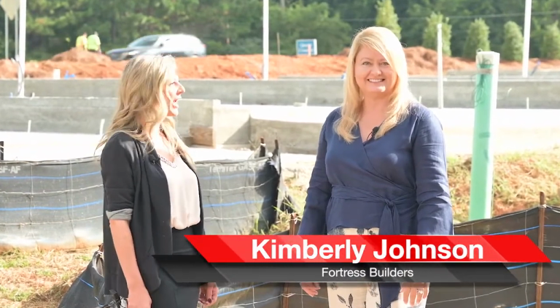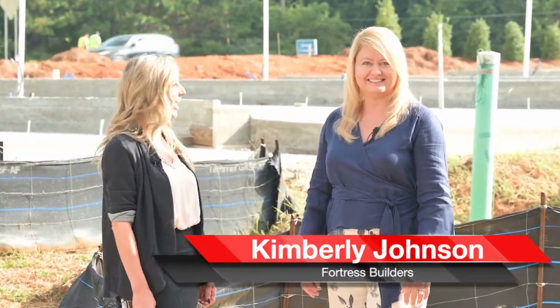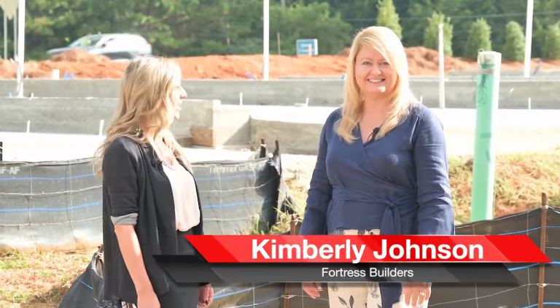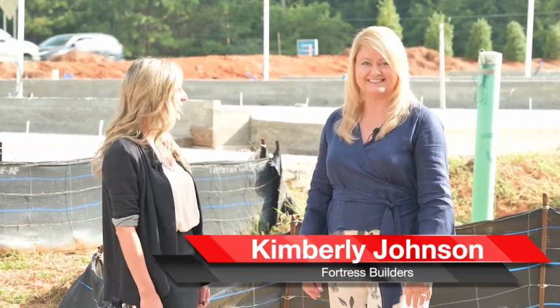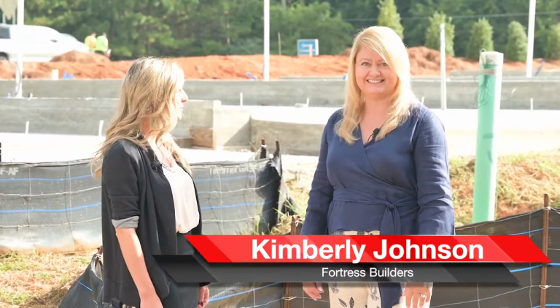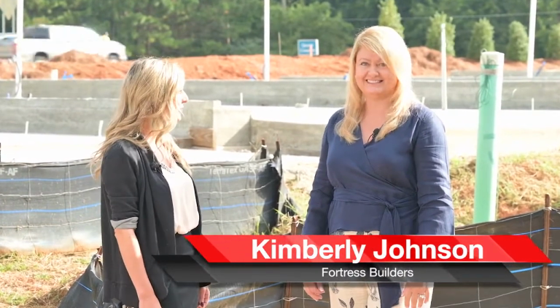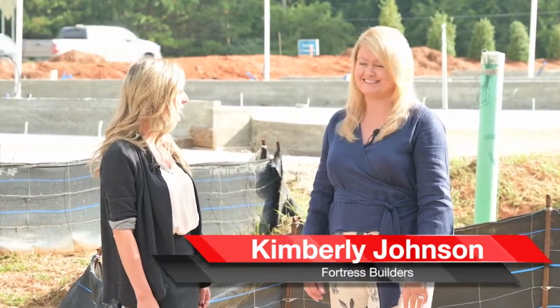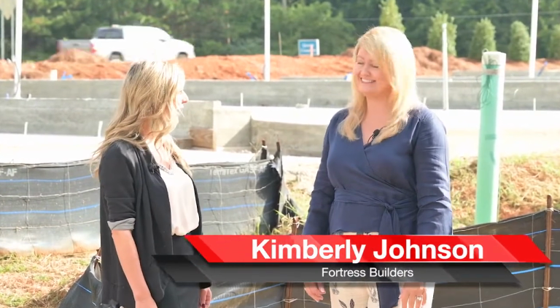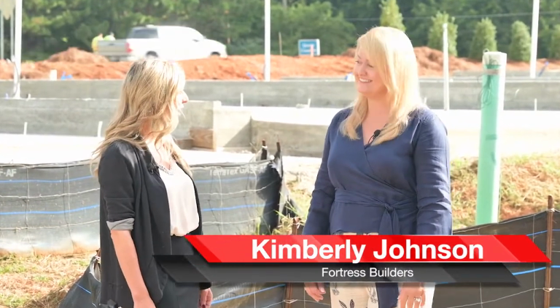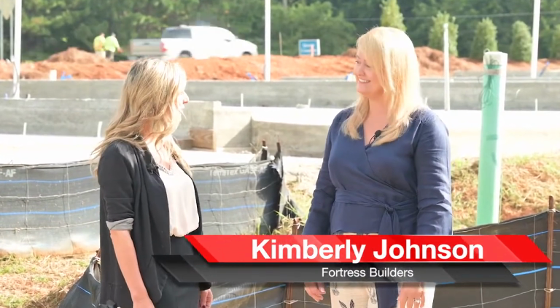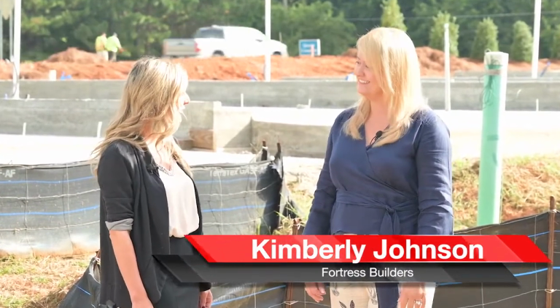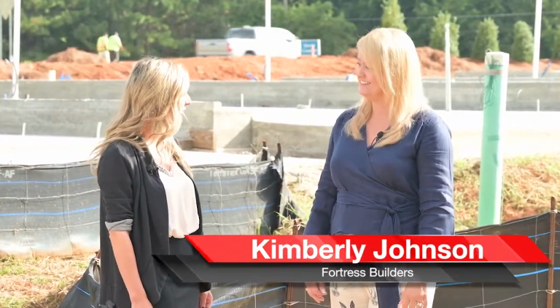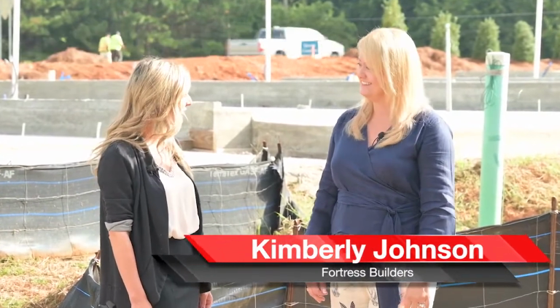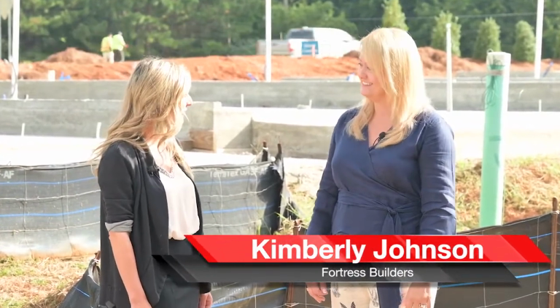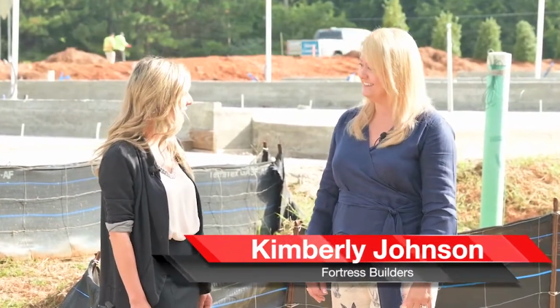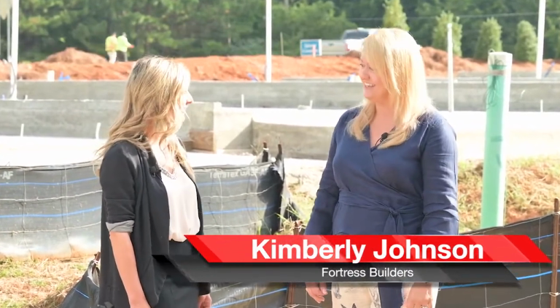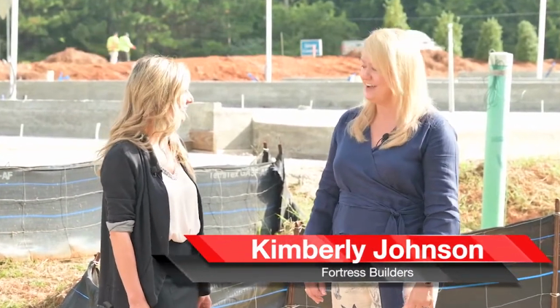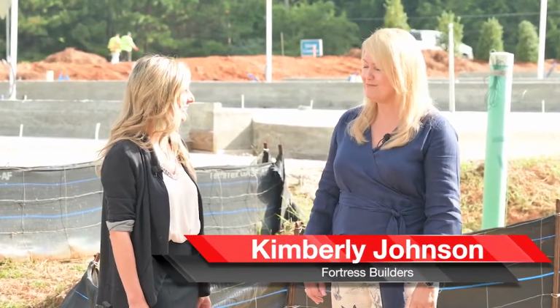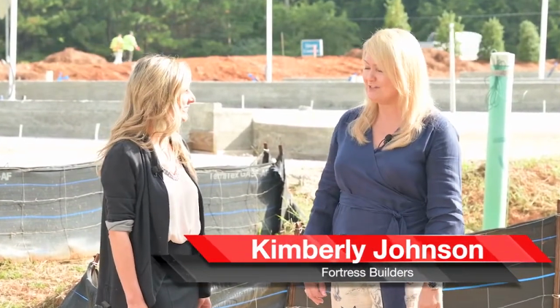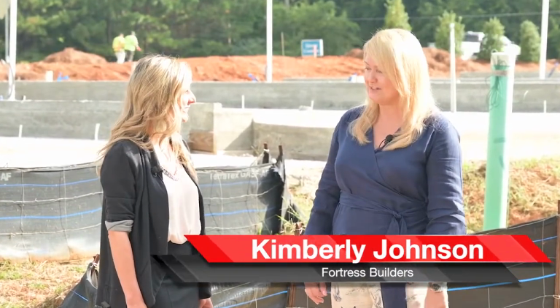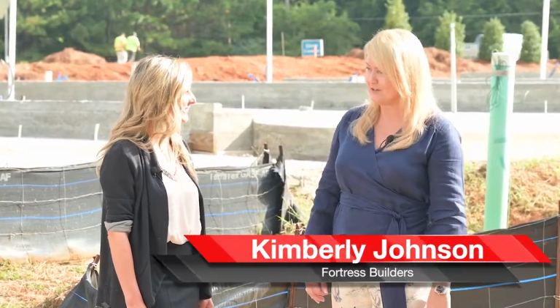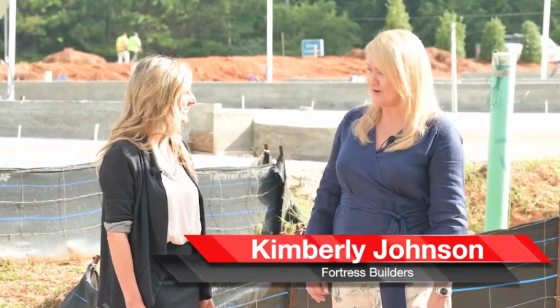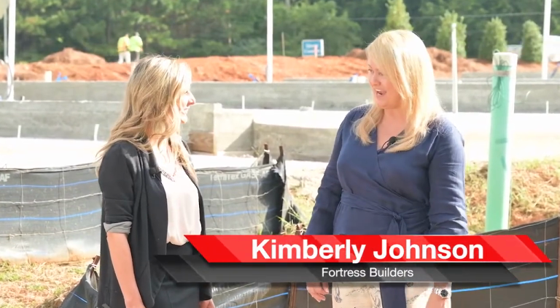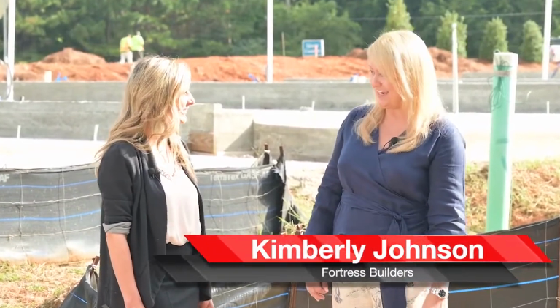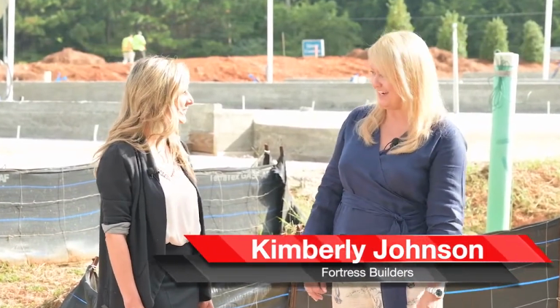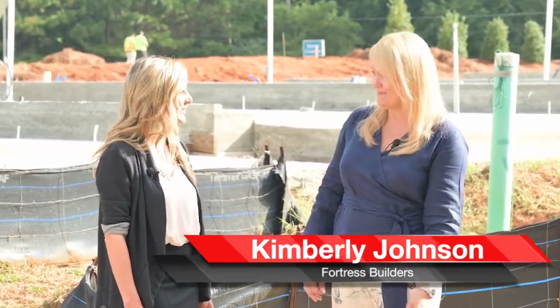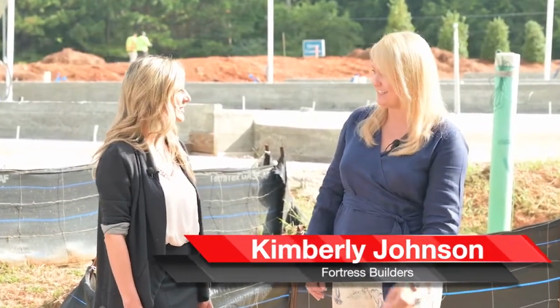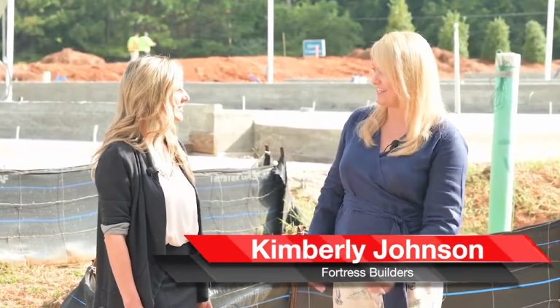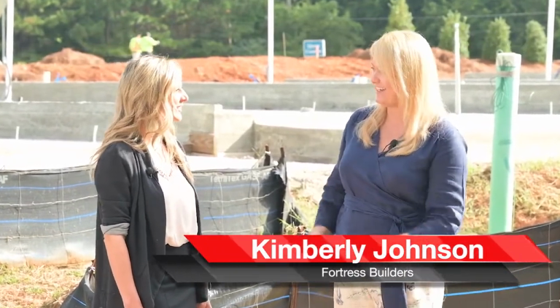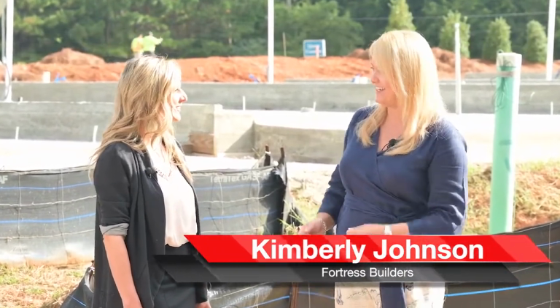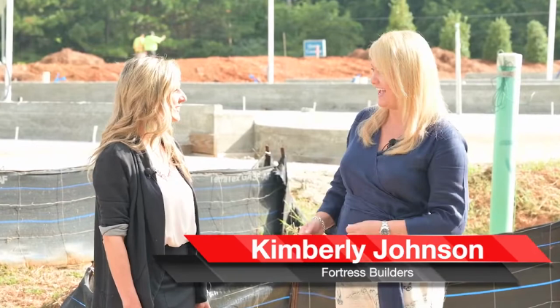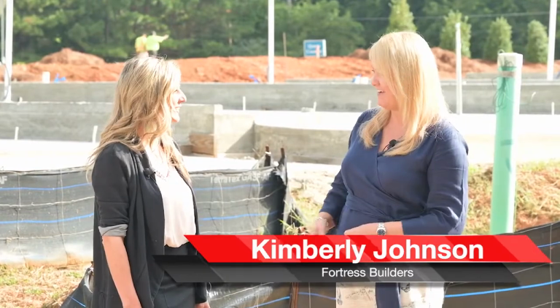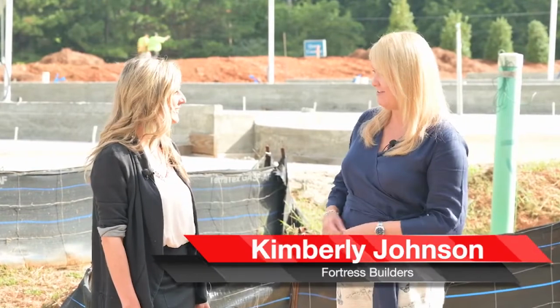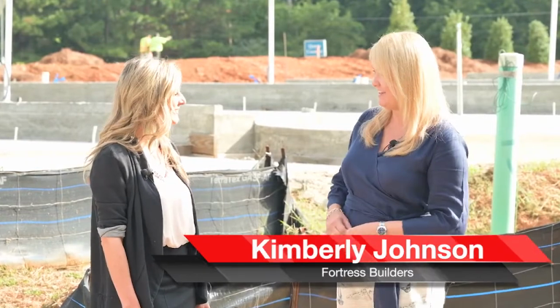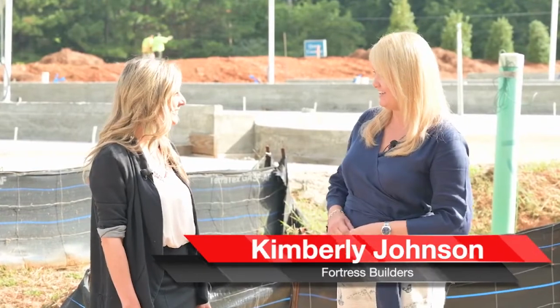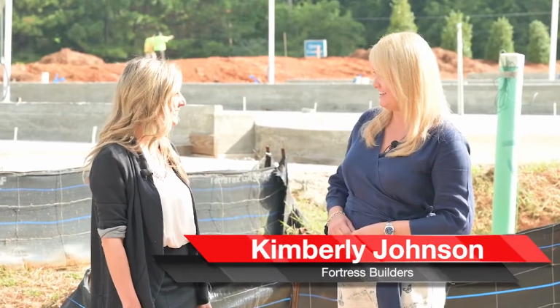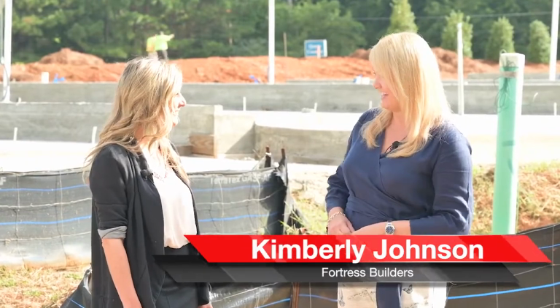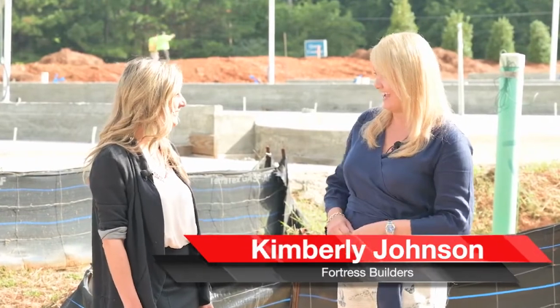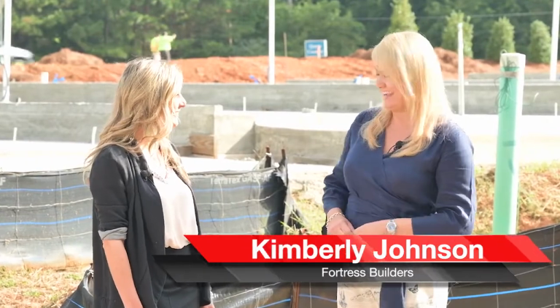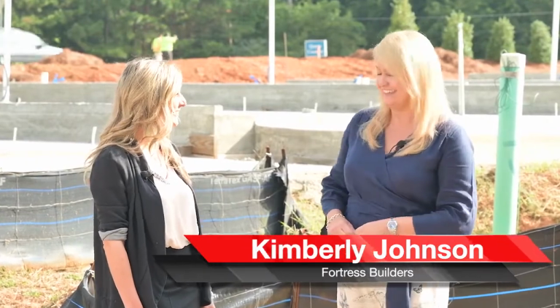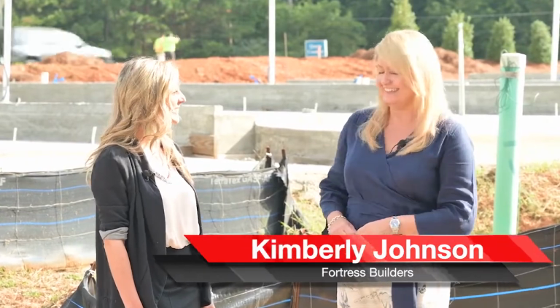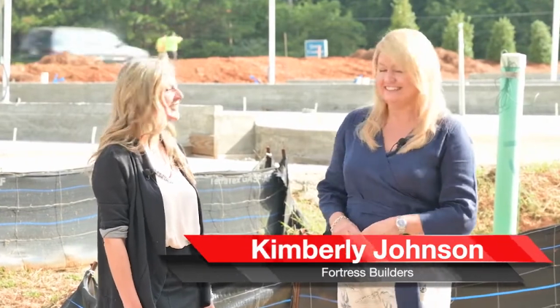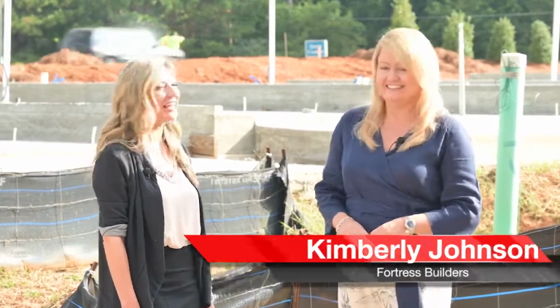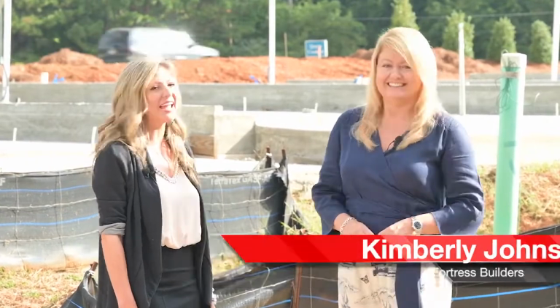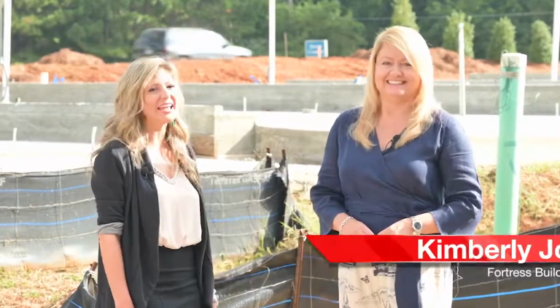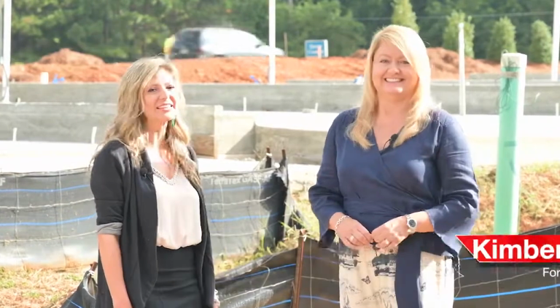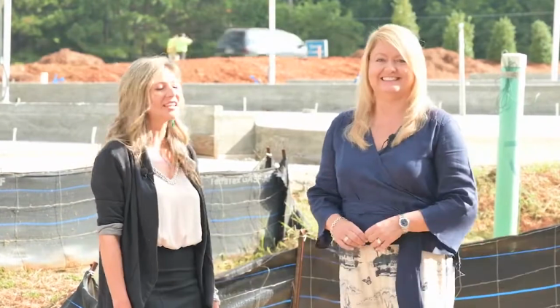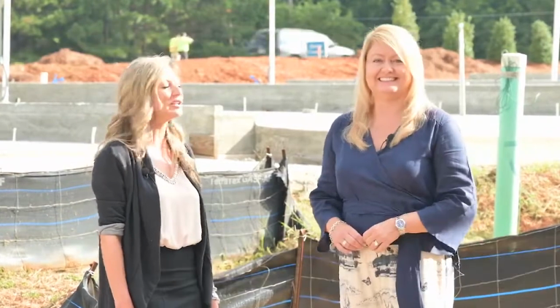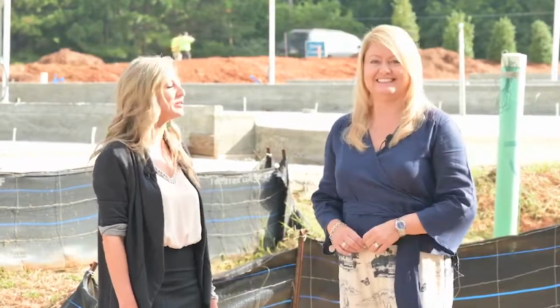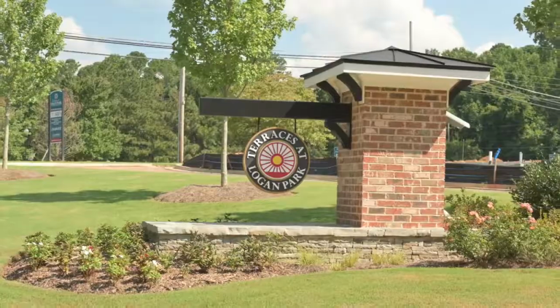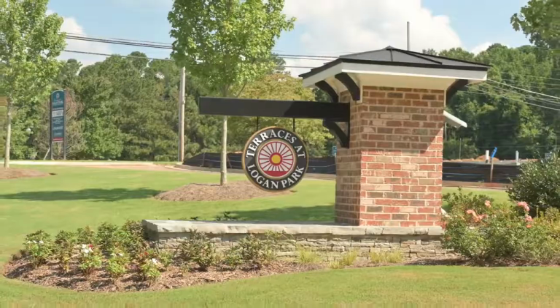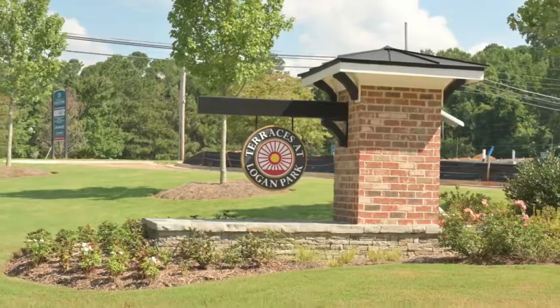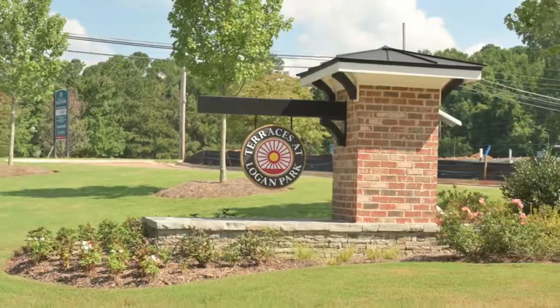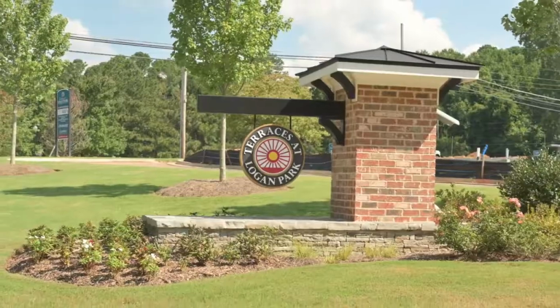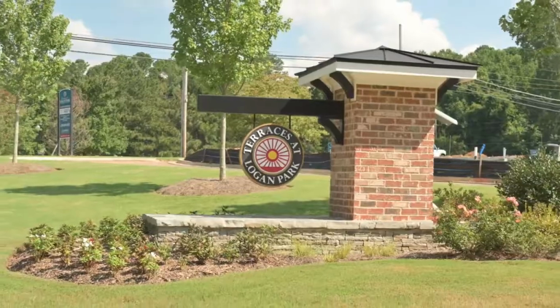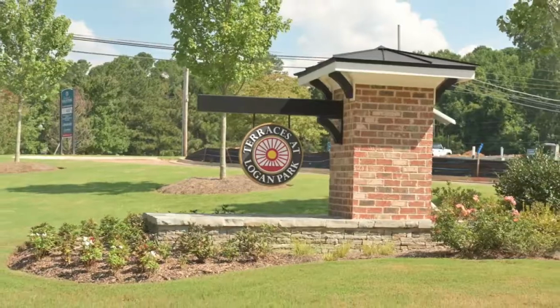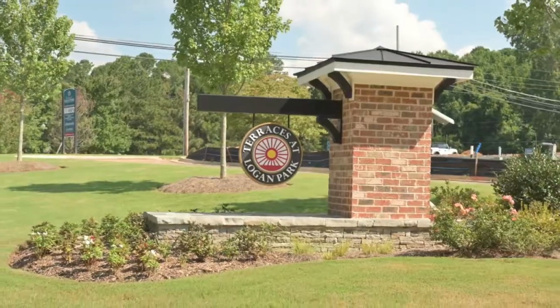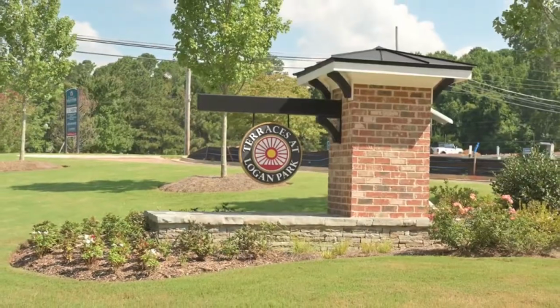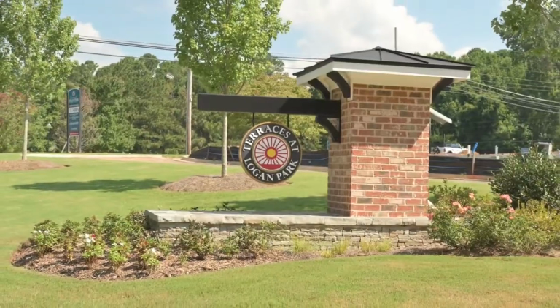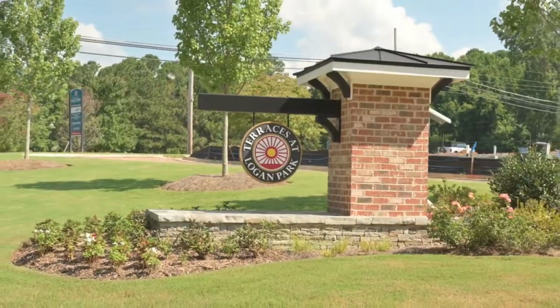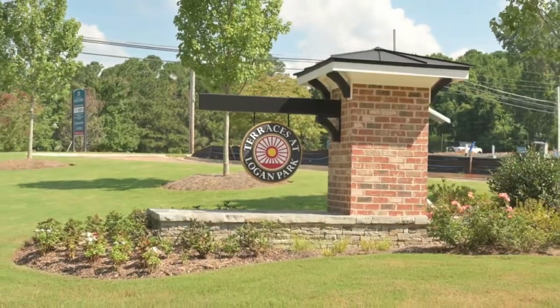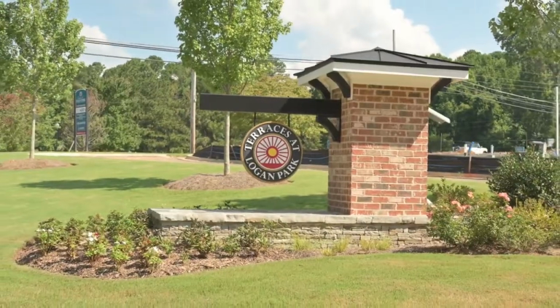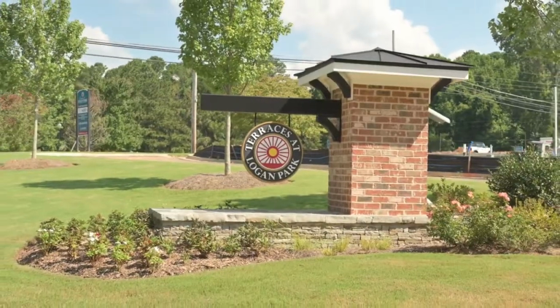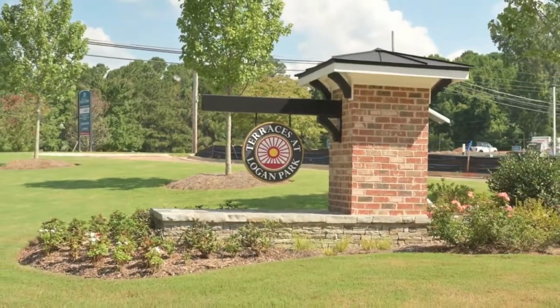Hey Kimberly, how are you? I'm doing great. I'm excited to have you here today. Can you tell us a little bit more about your community?